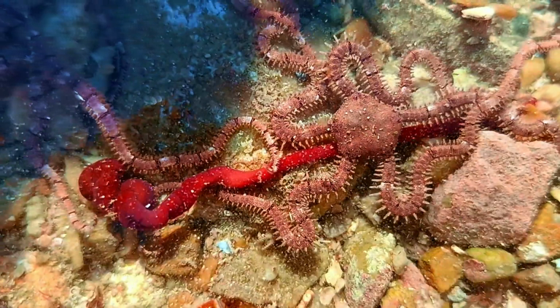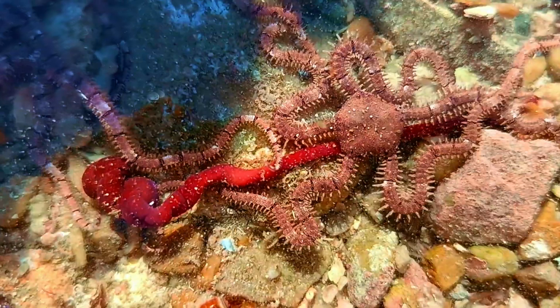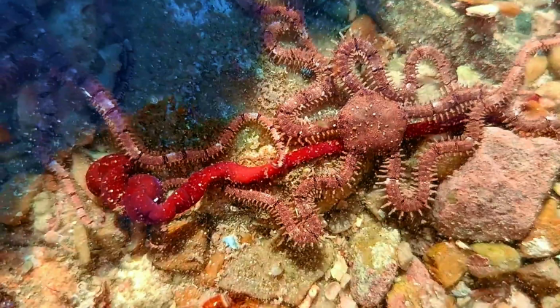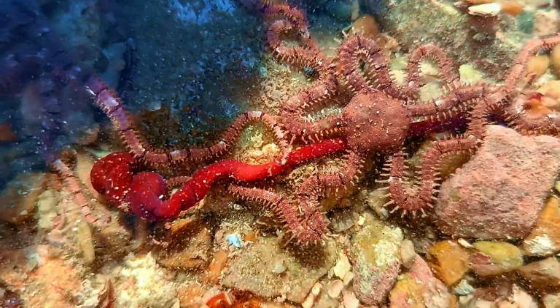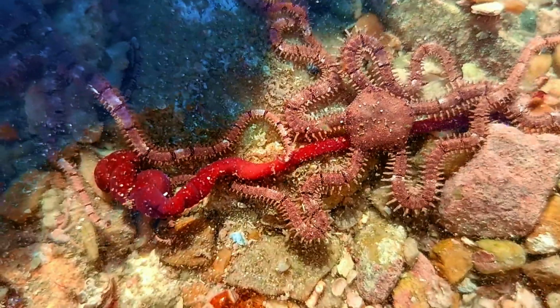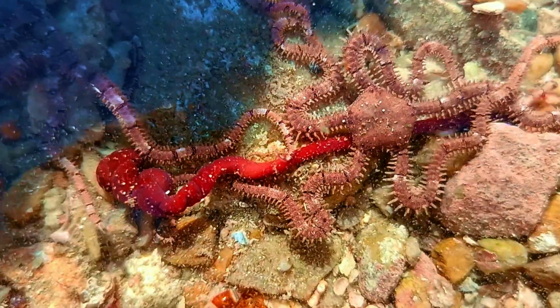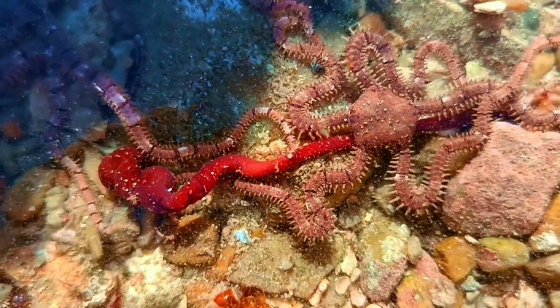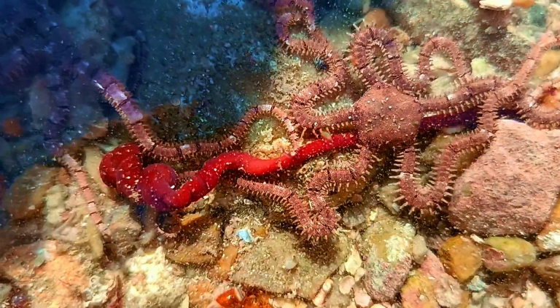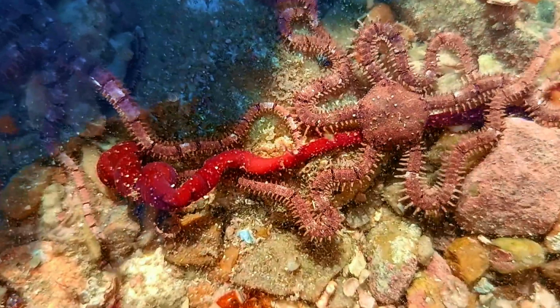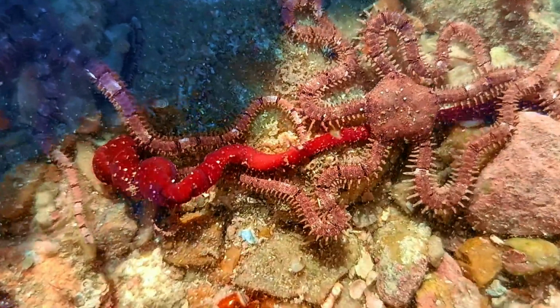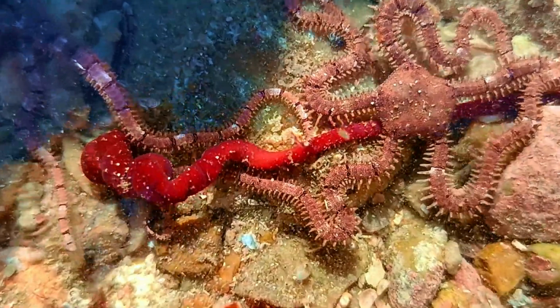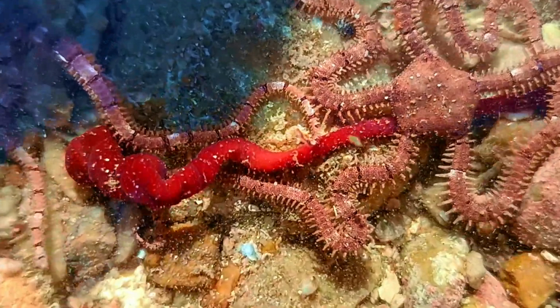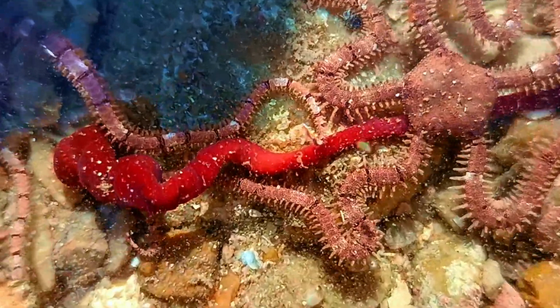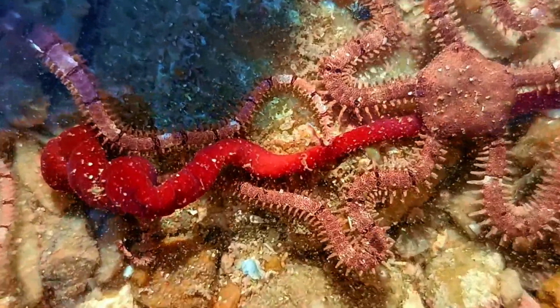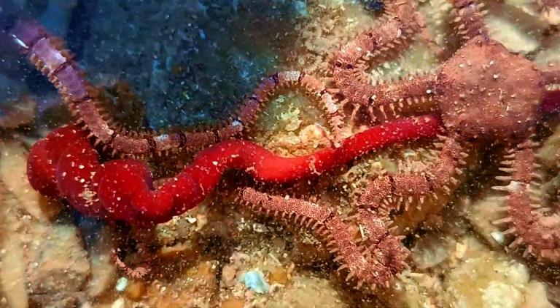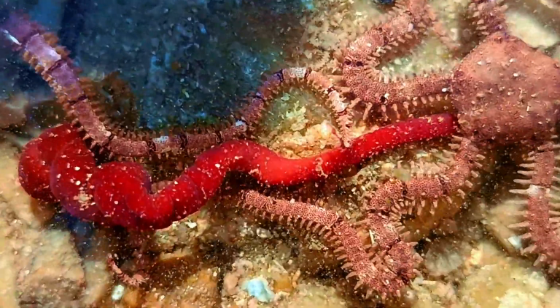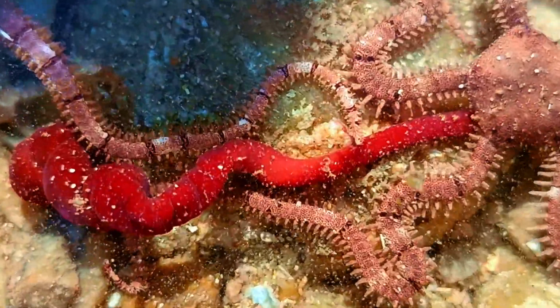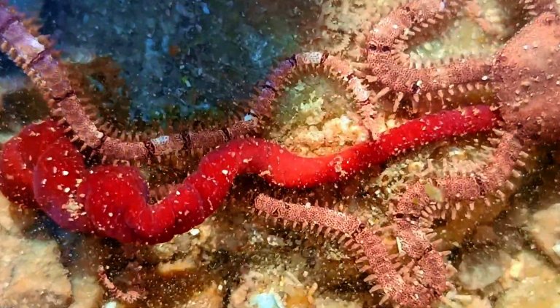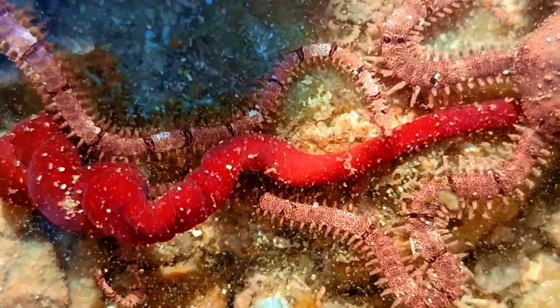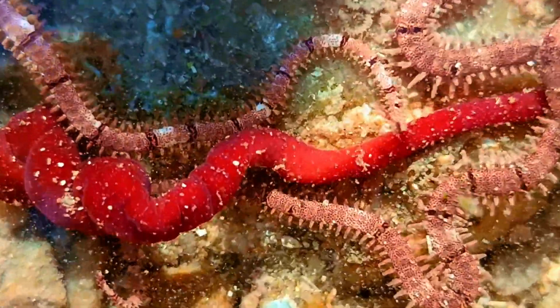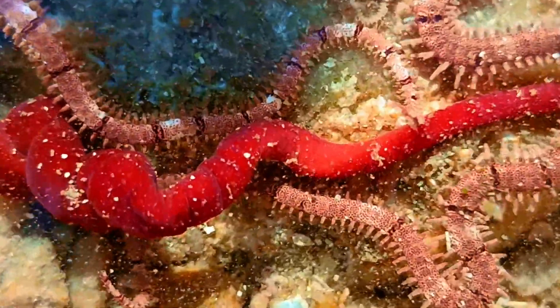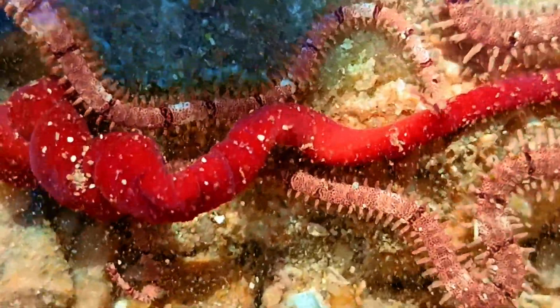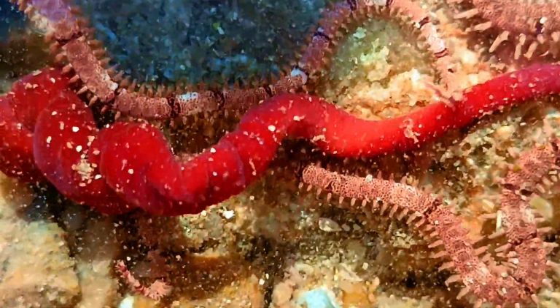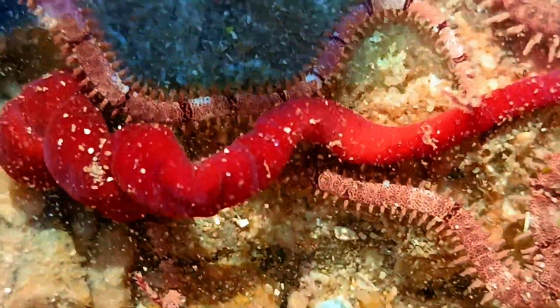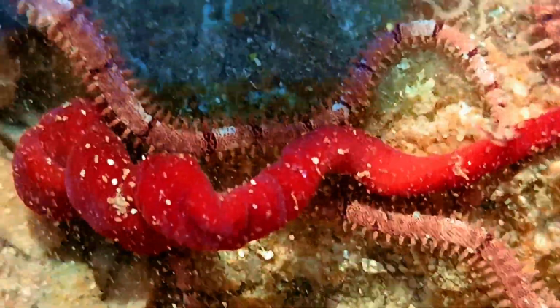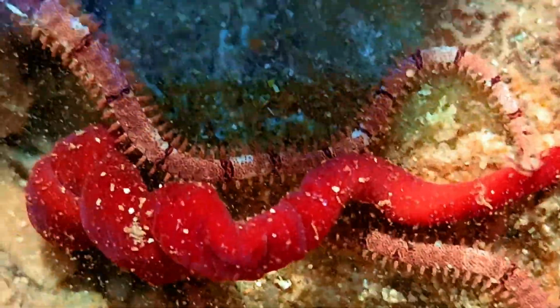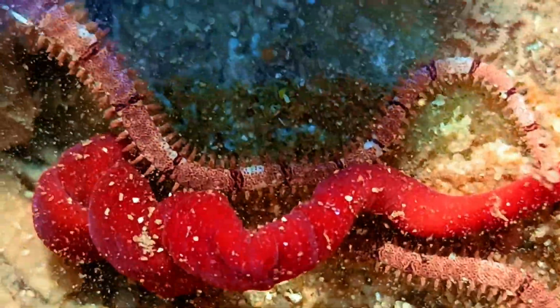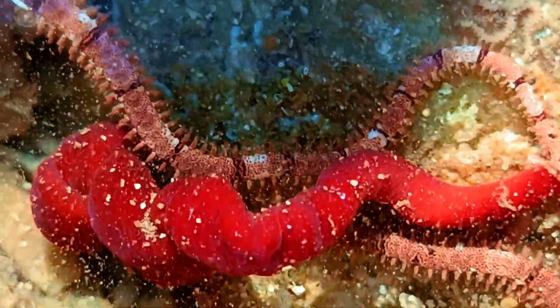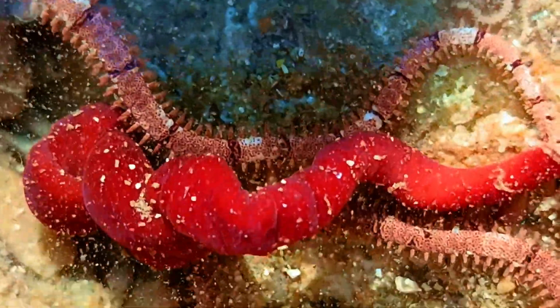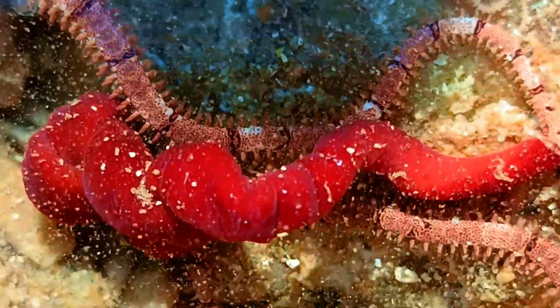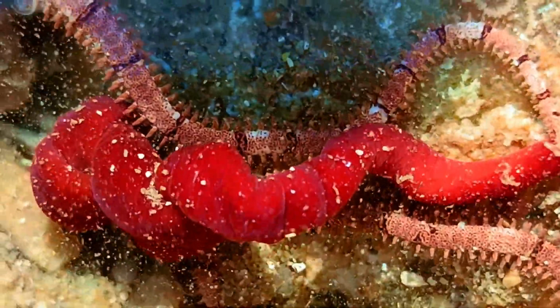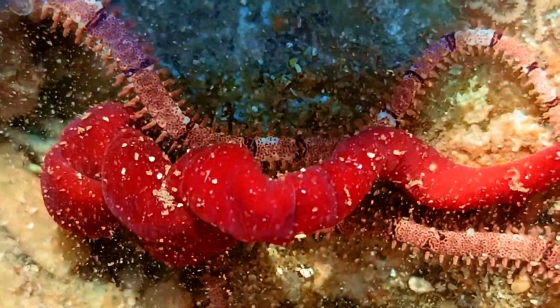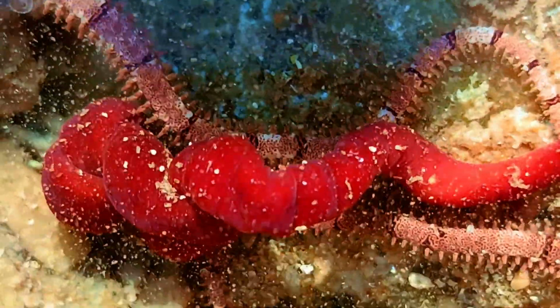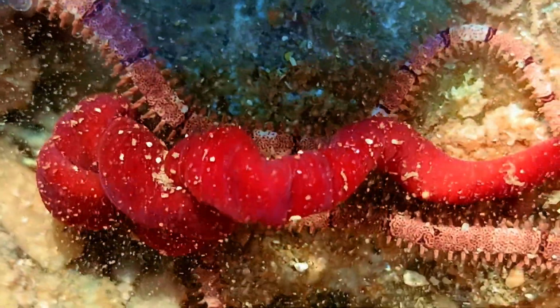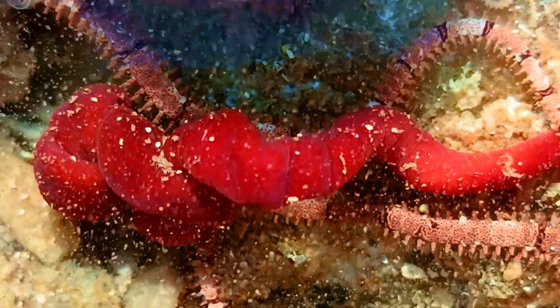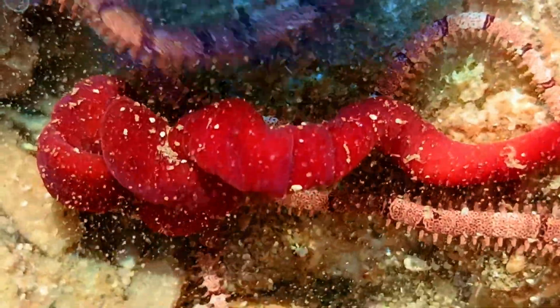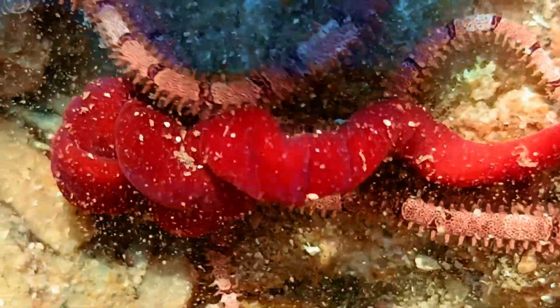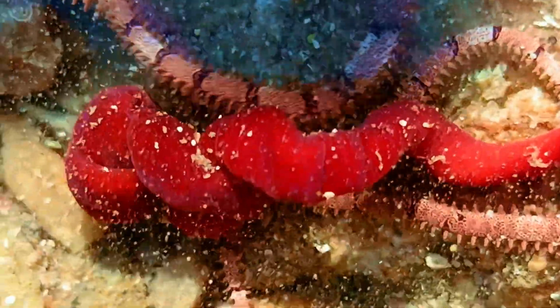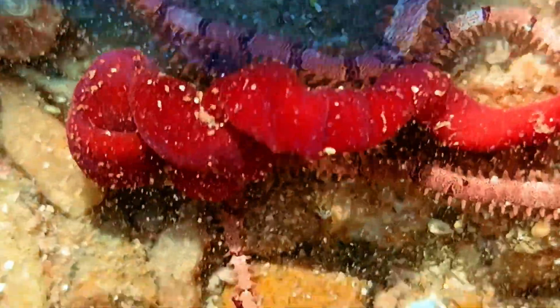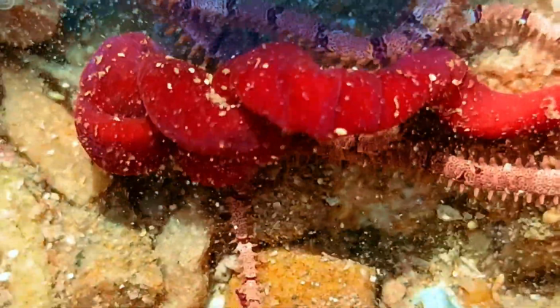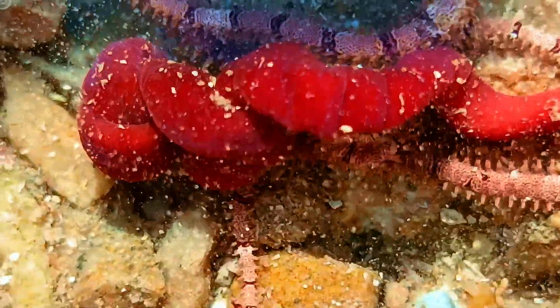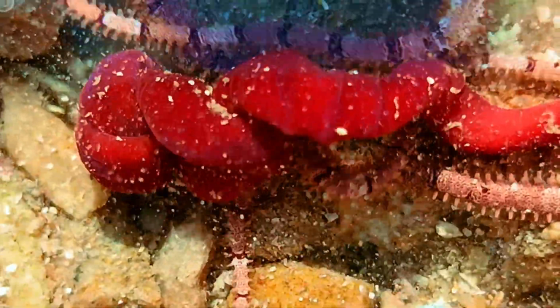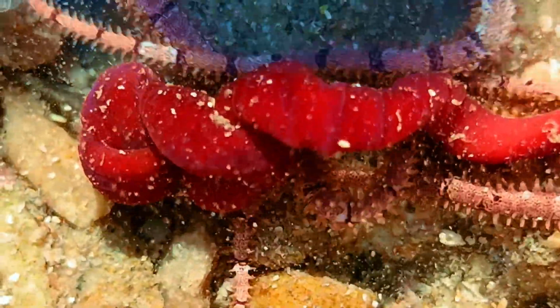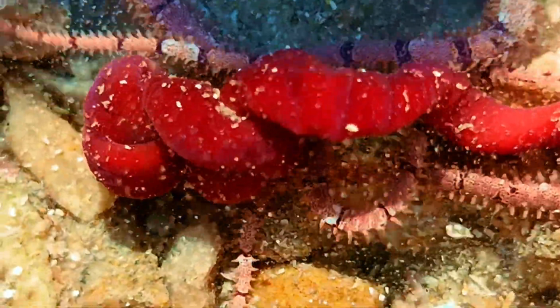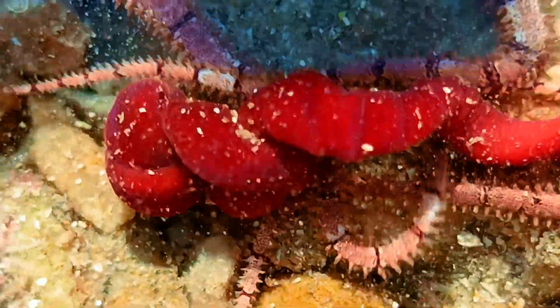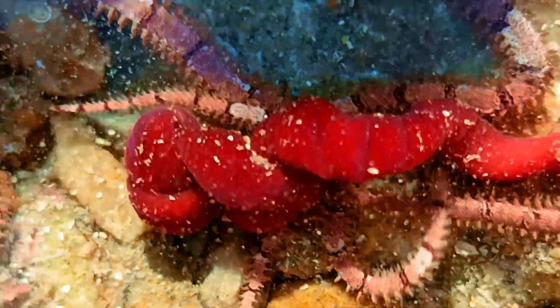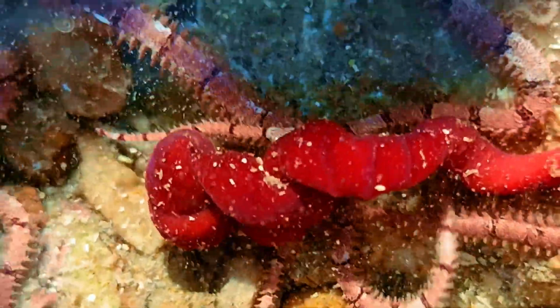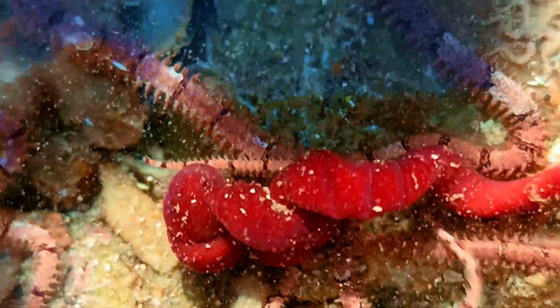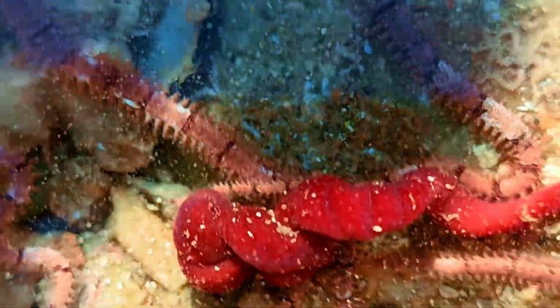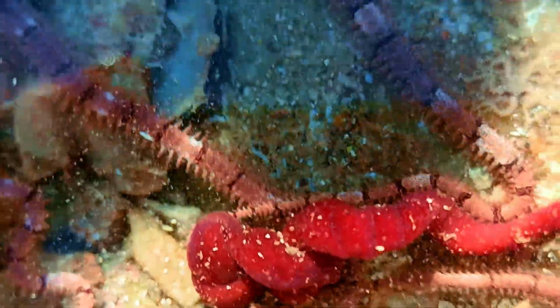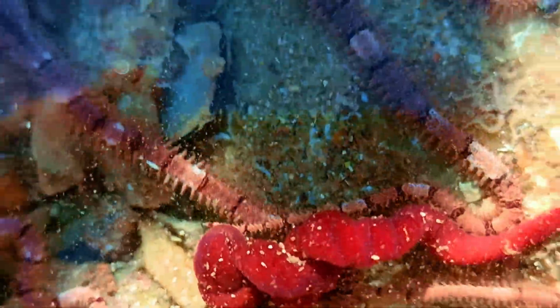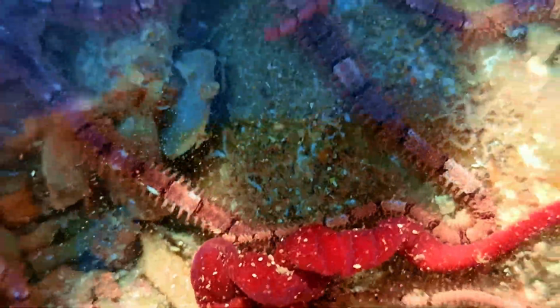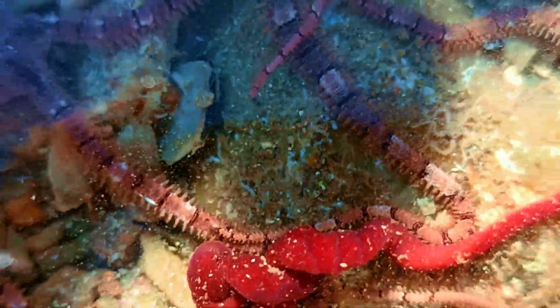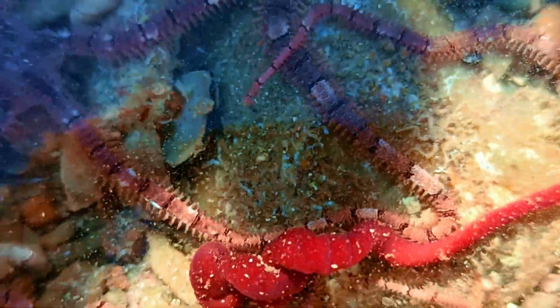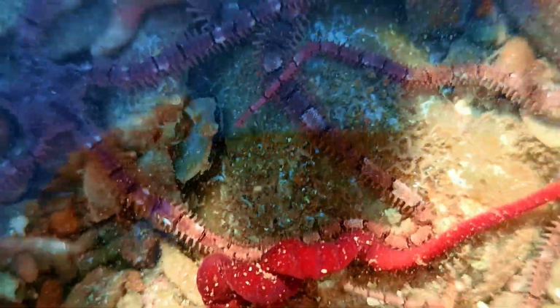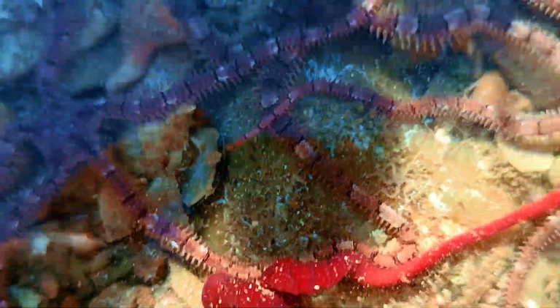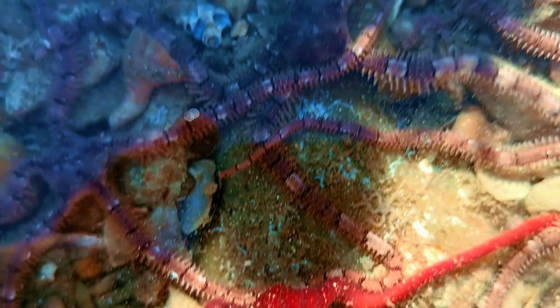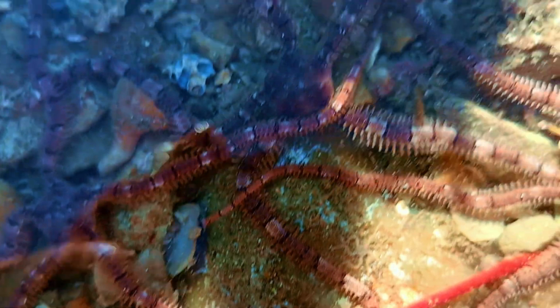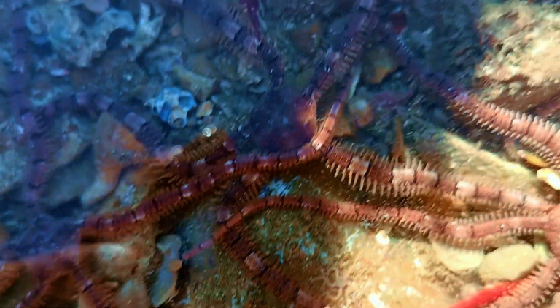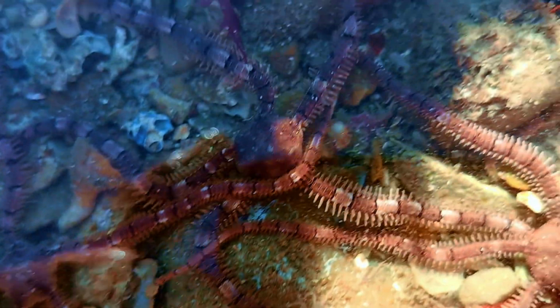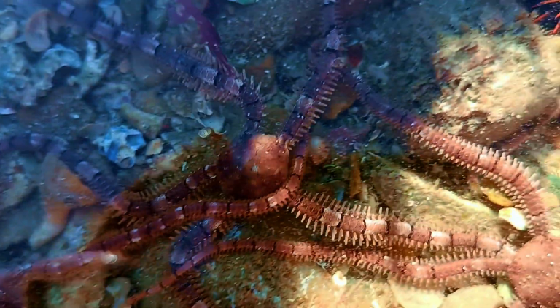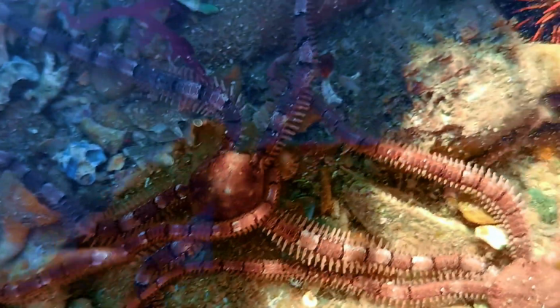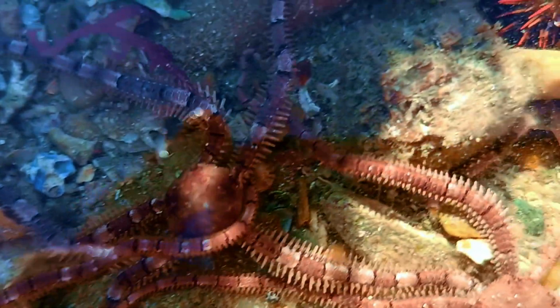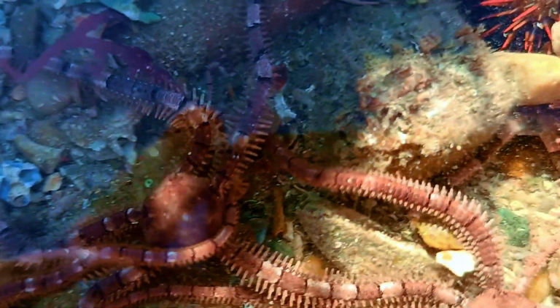I spotted this crazy looking worm with a brittle star on top of it. The worm looks rather gross, so I better let it be.